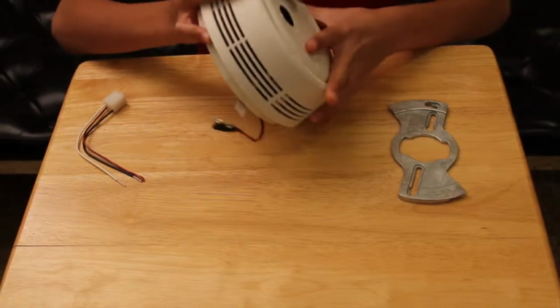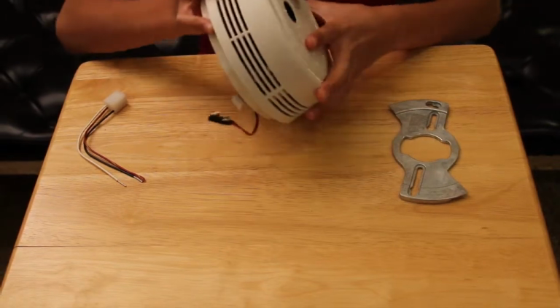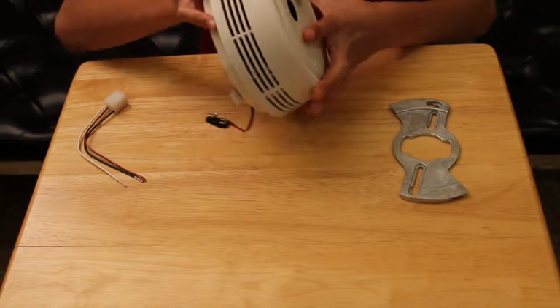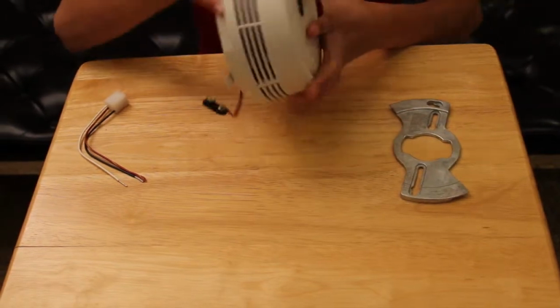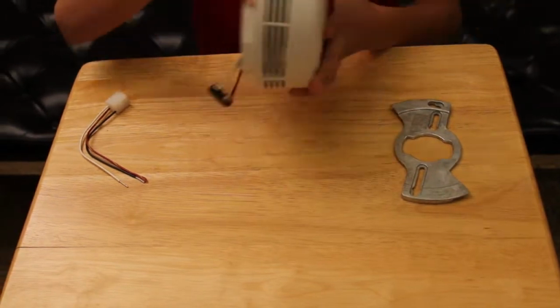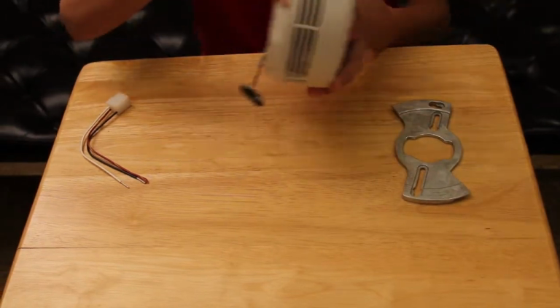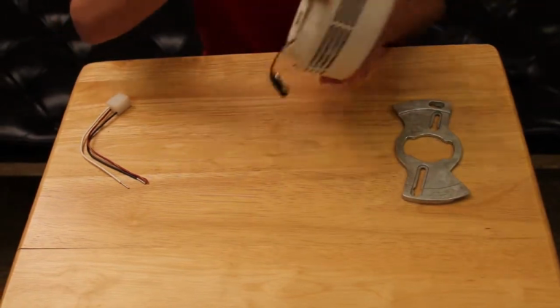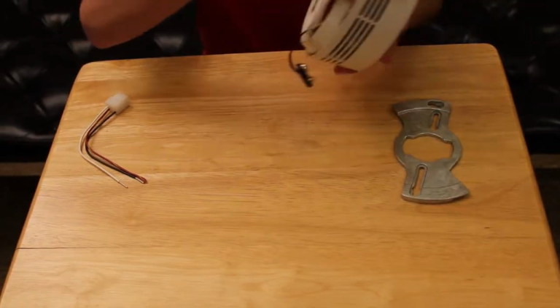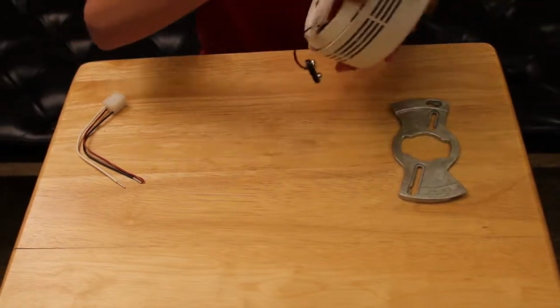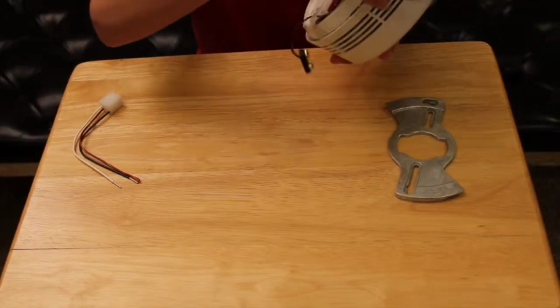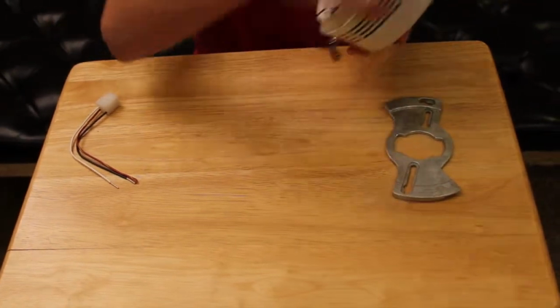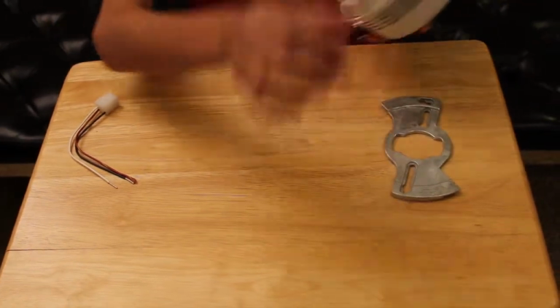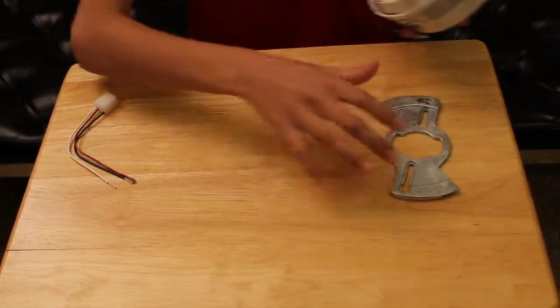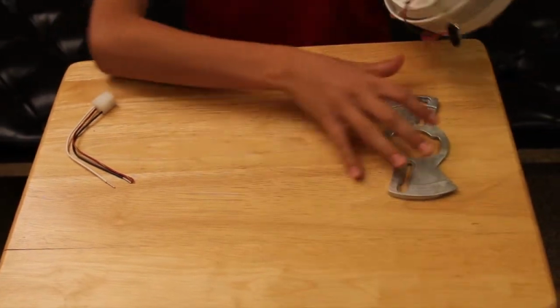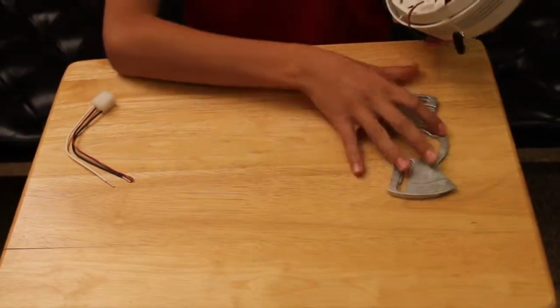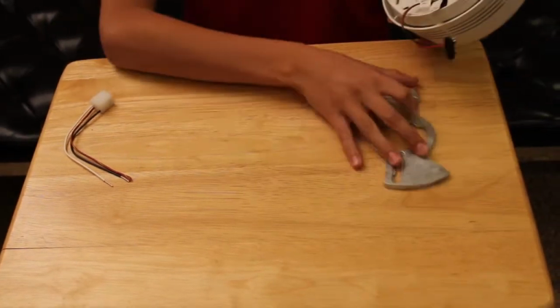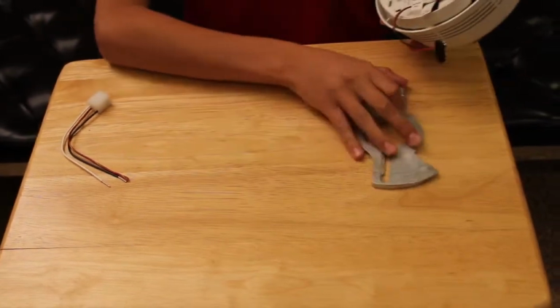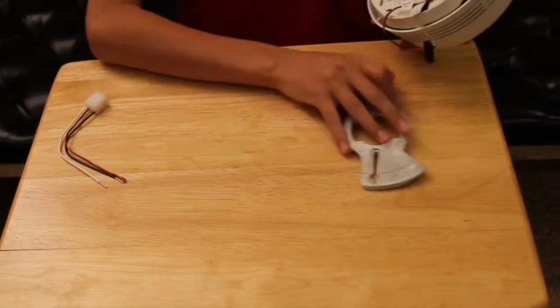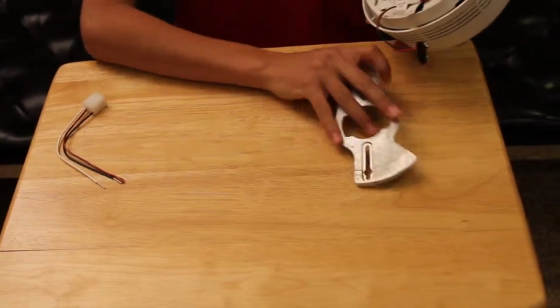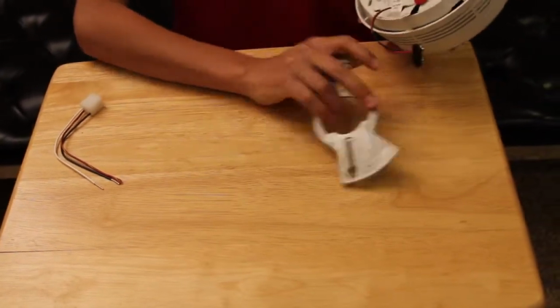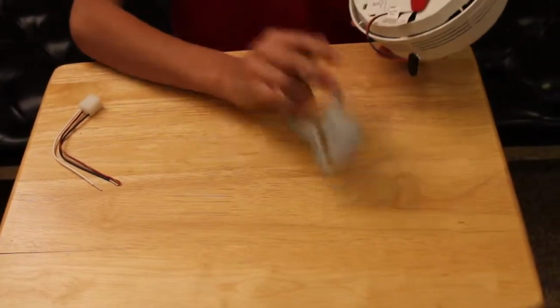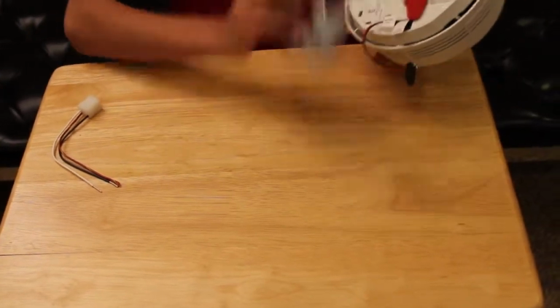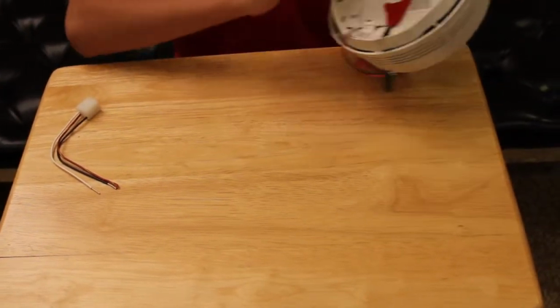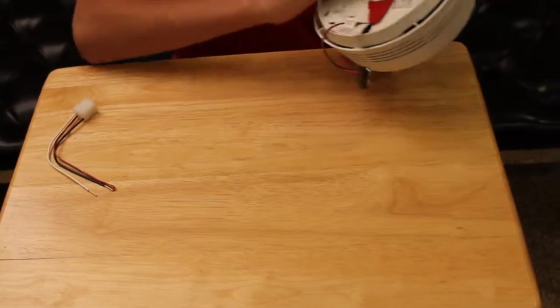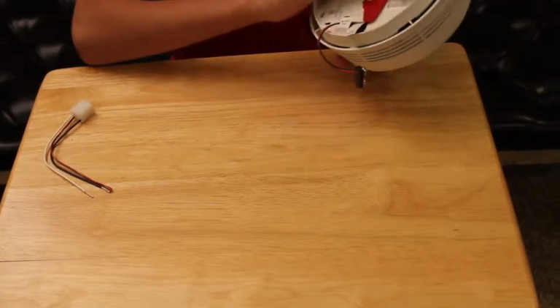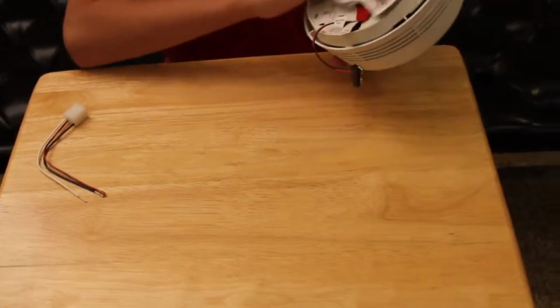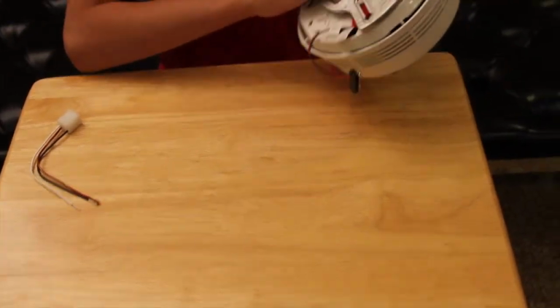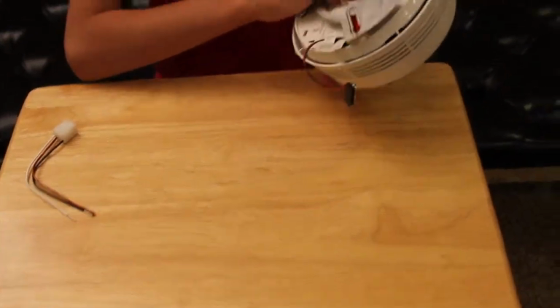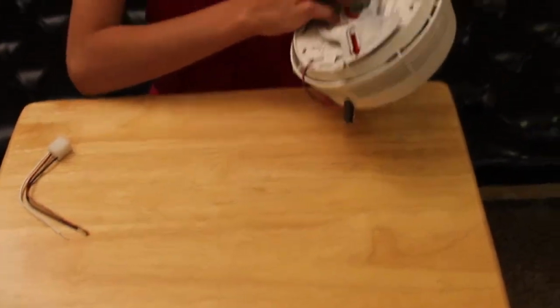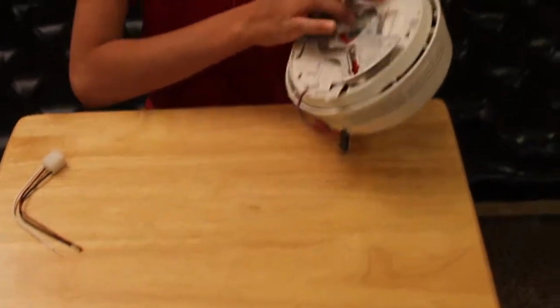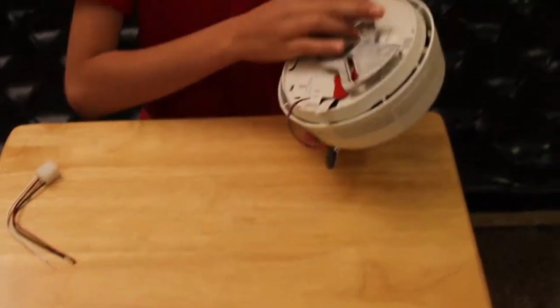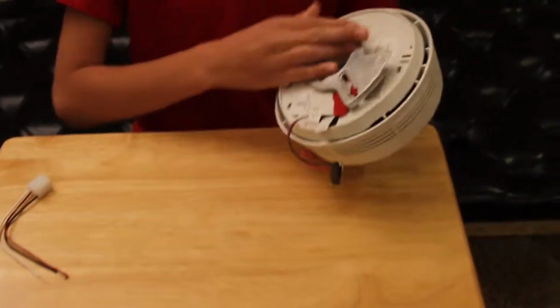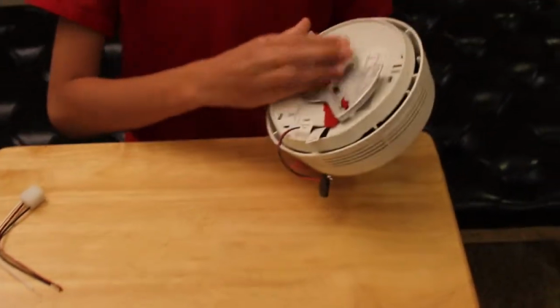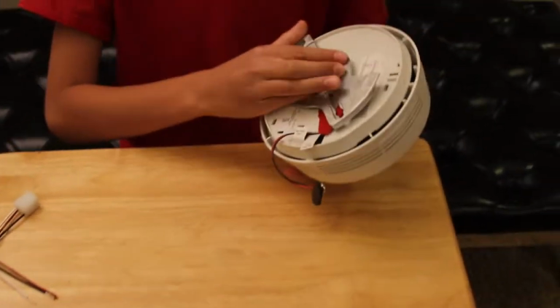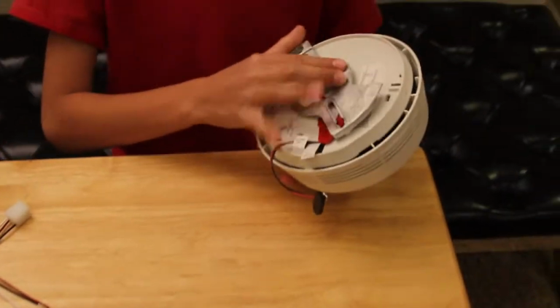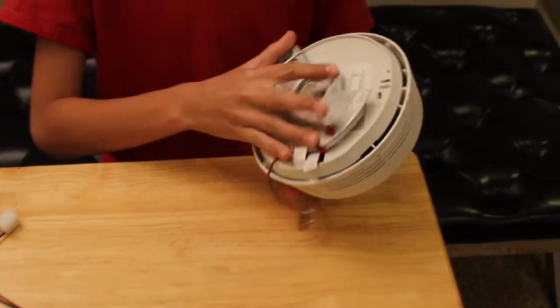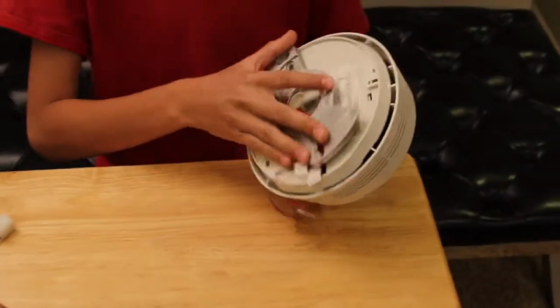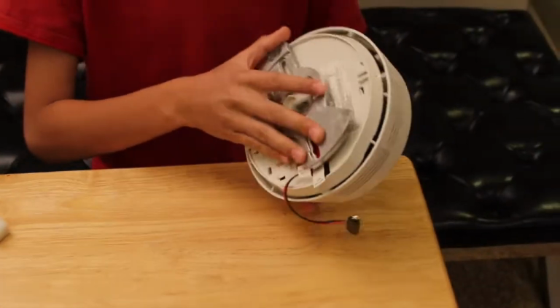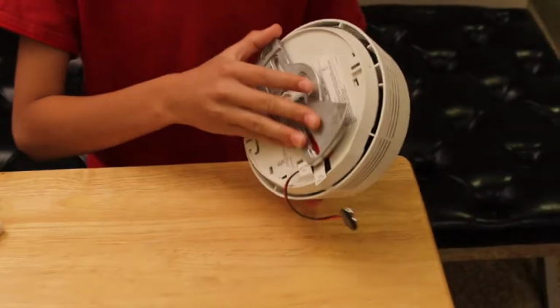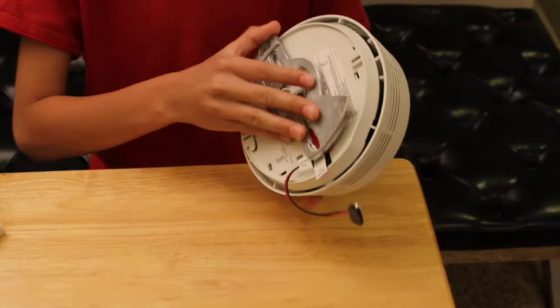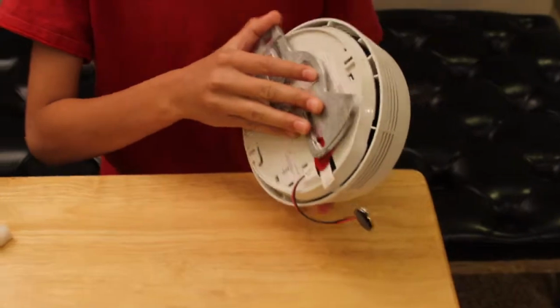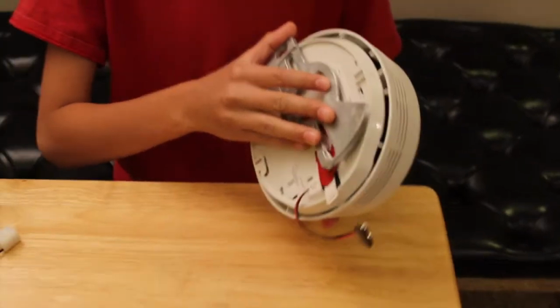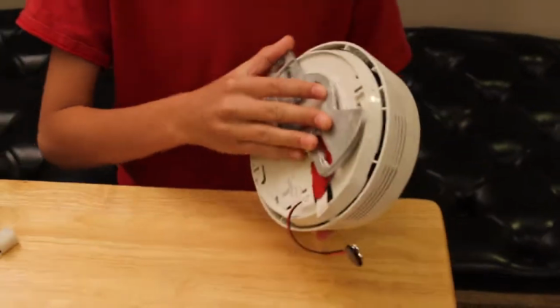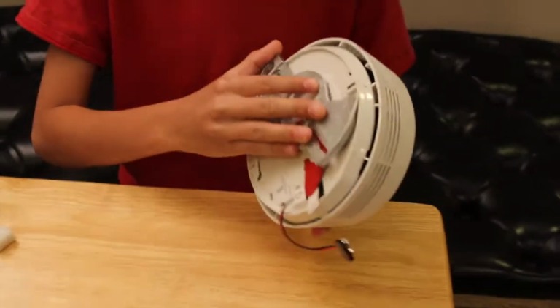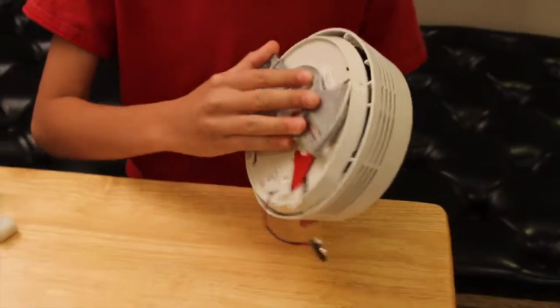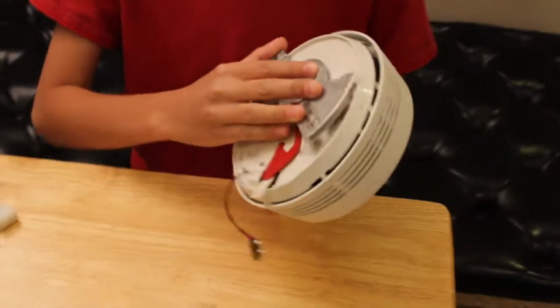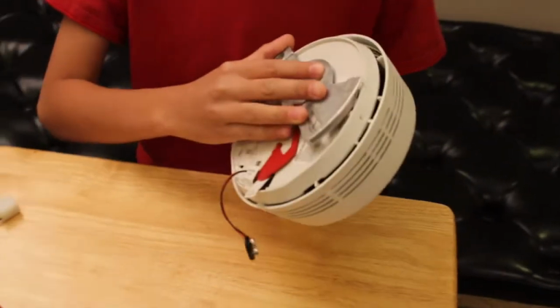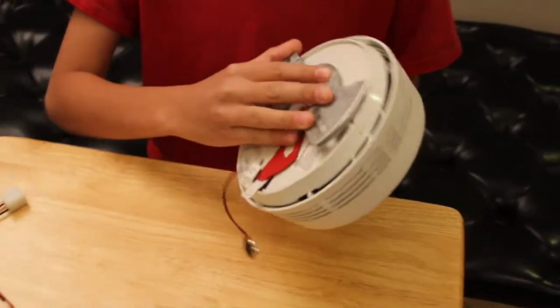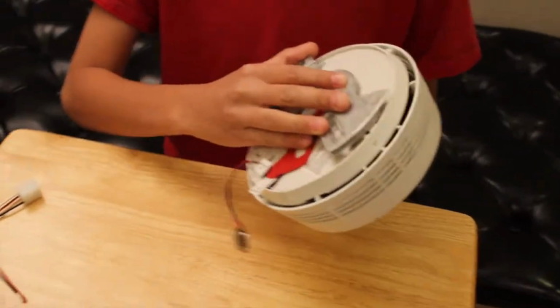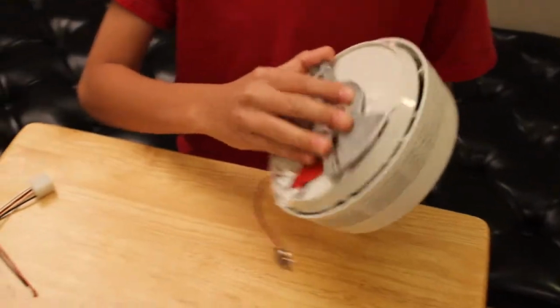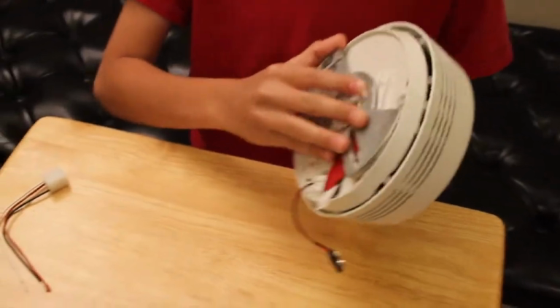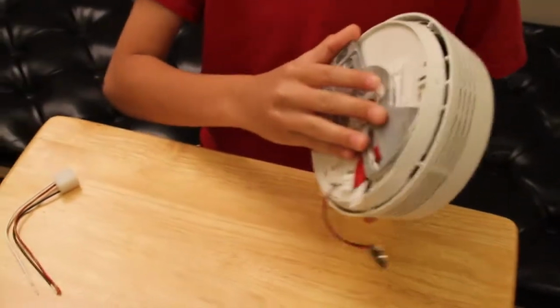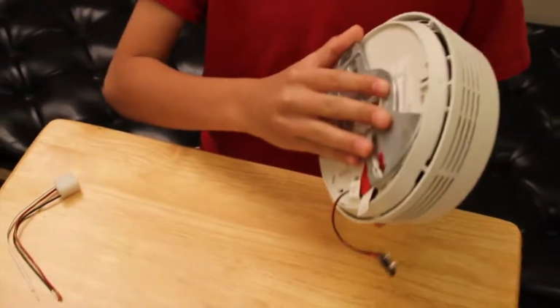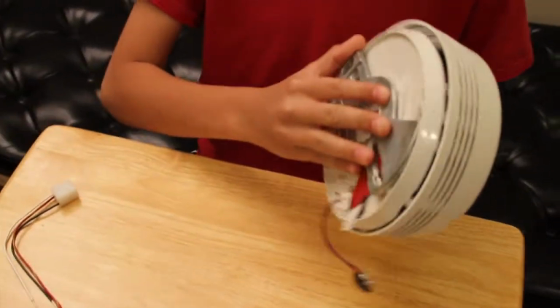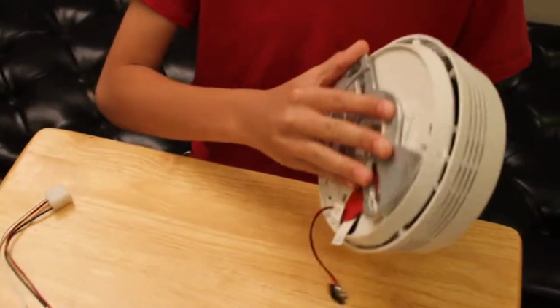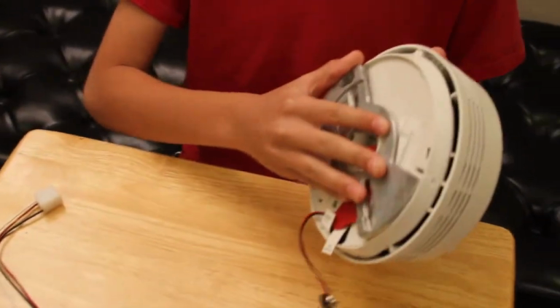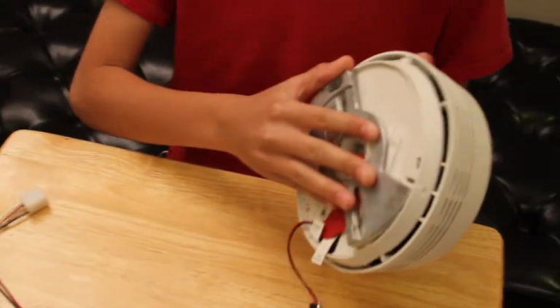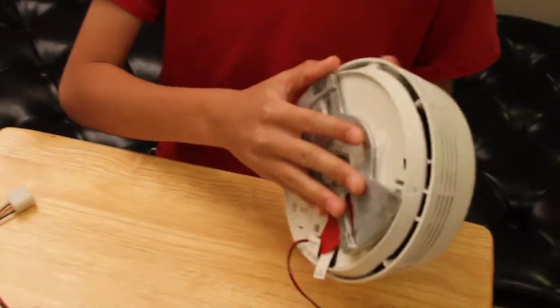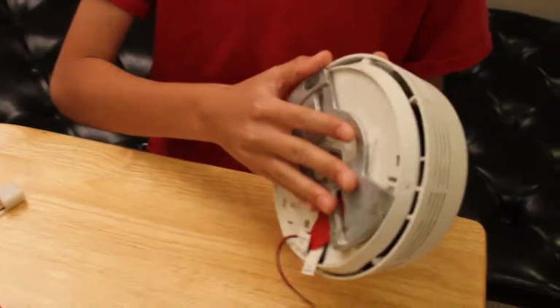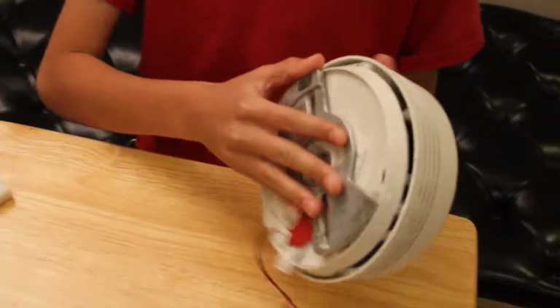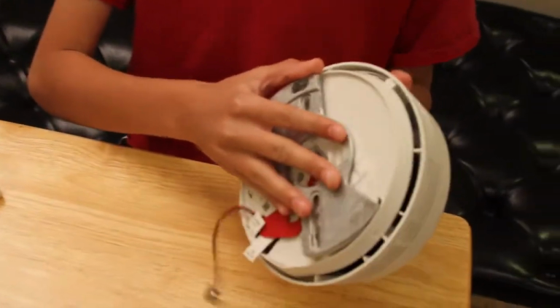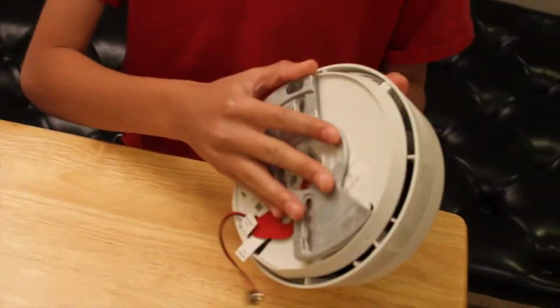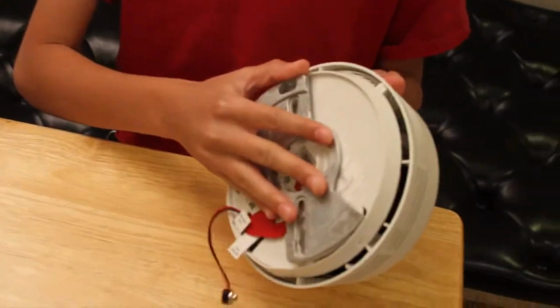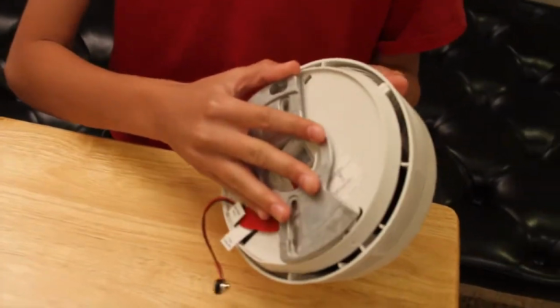So how you mount it on is you basically screw it in the back.